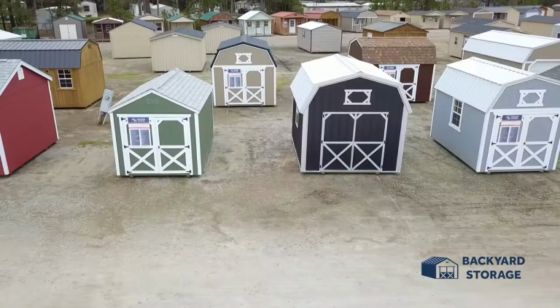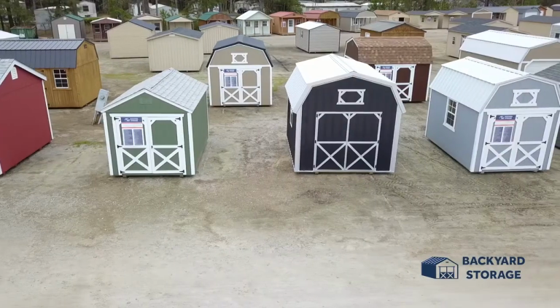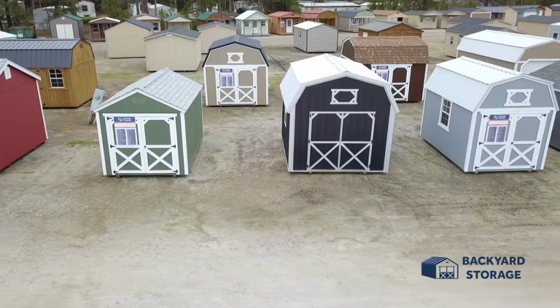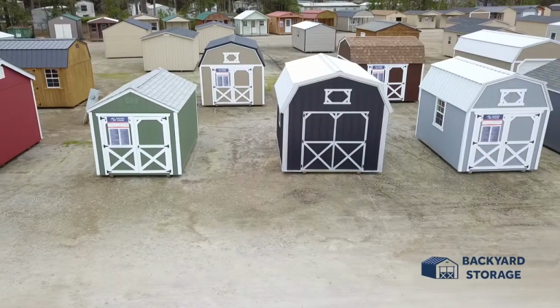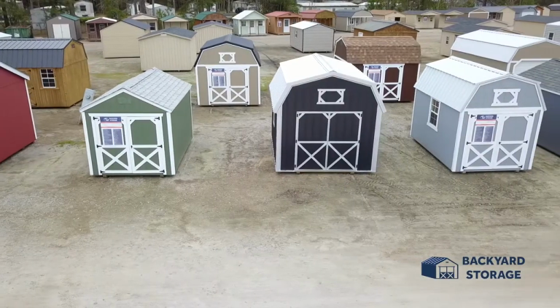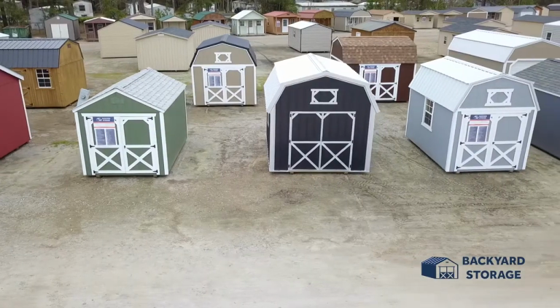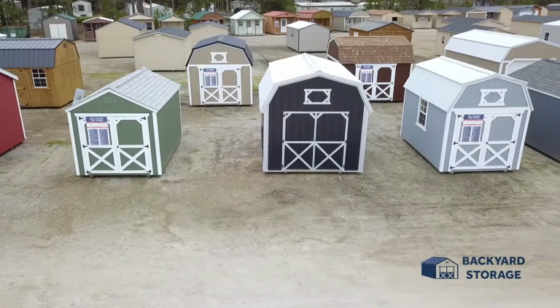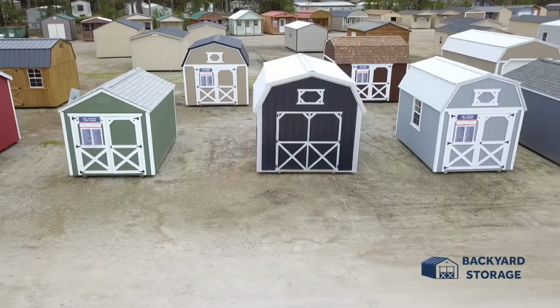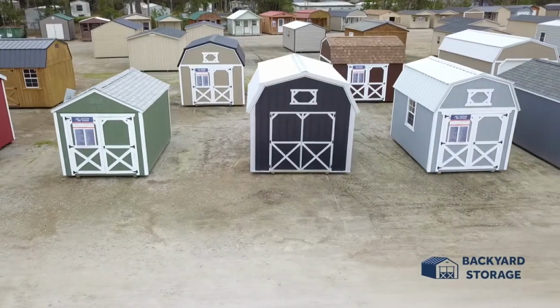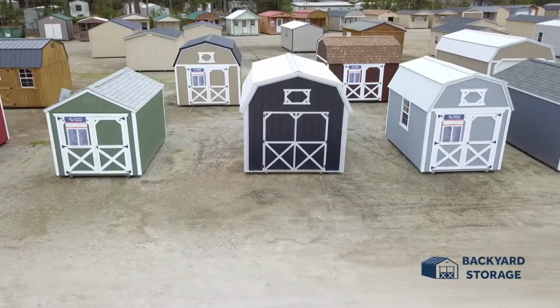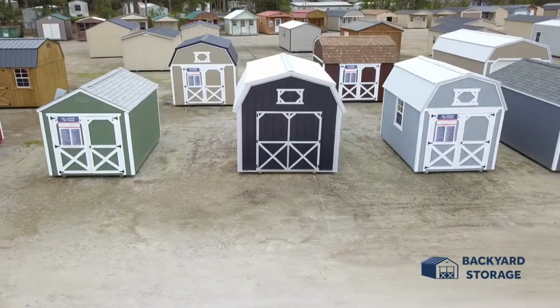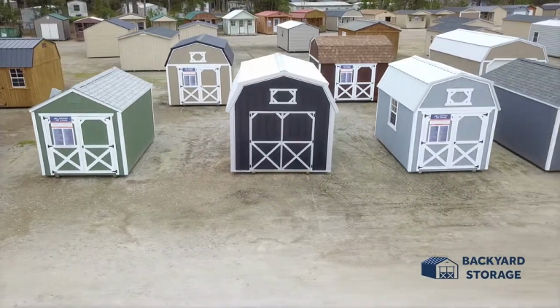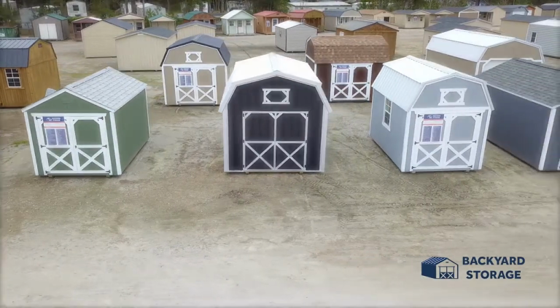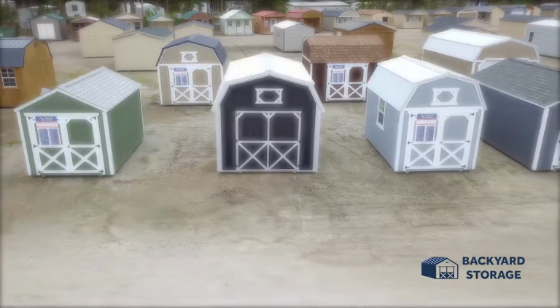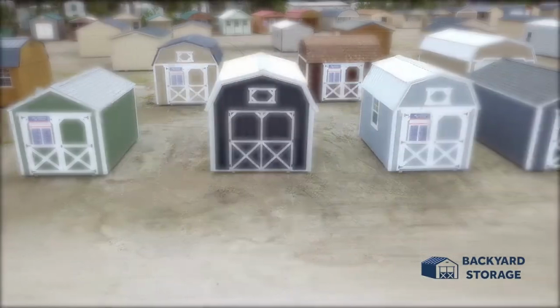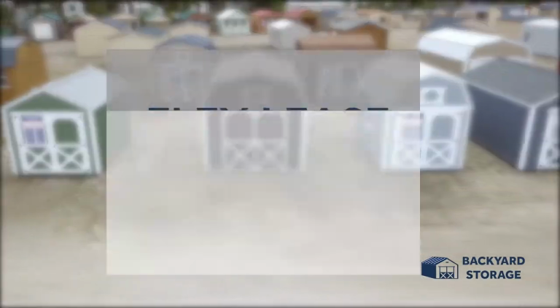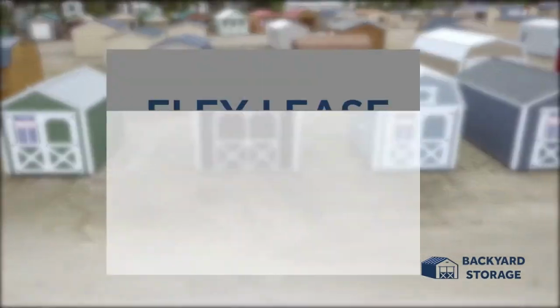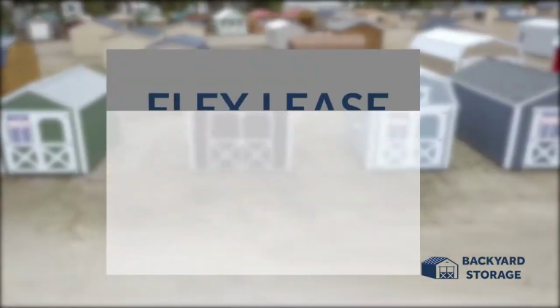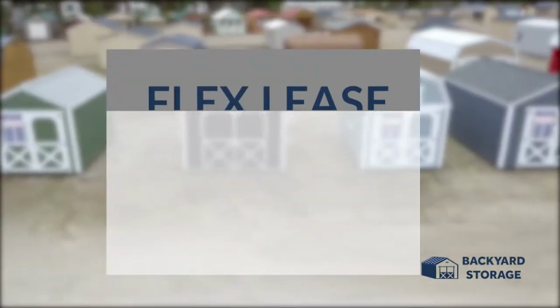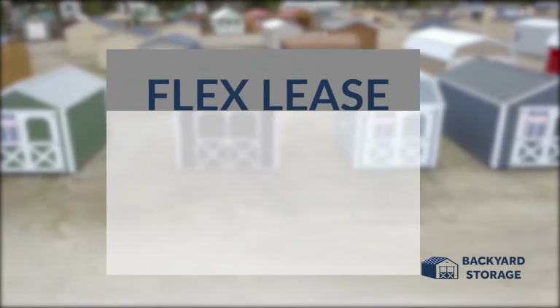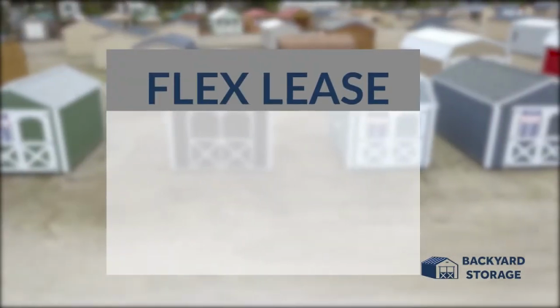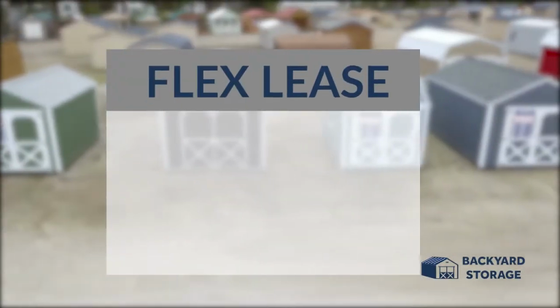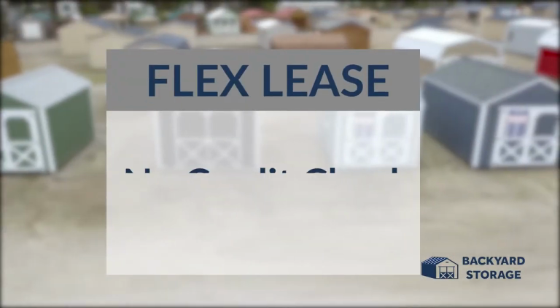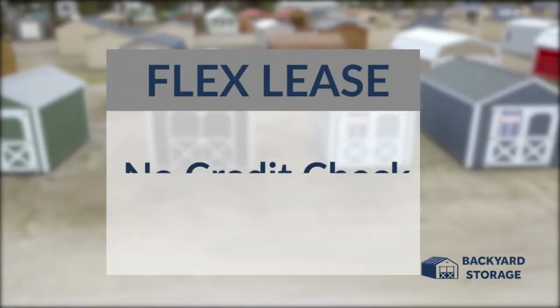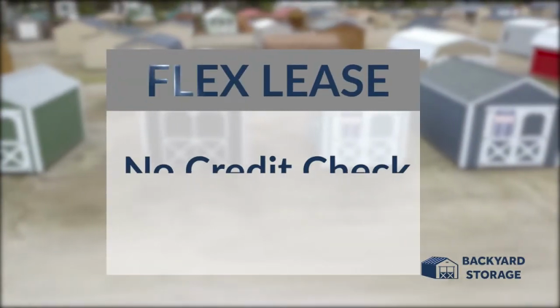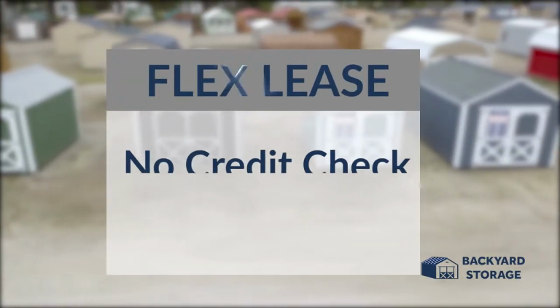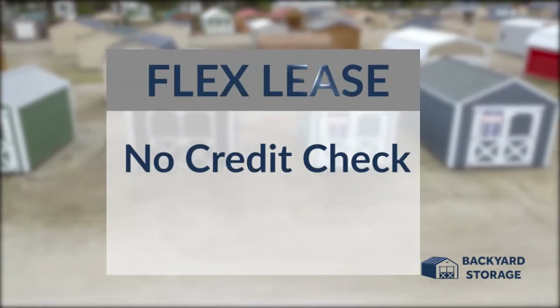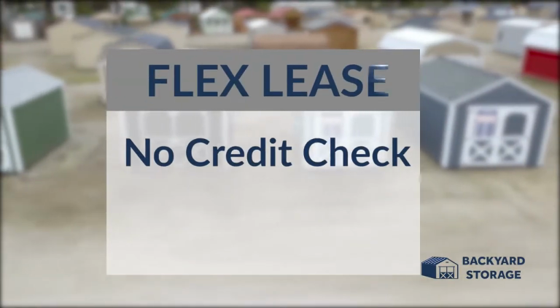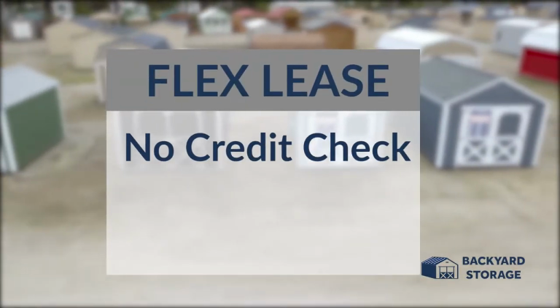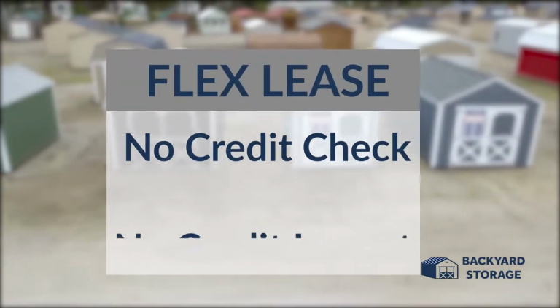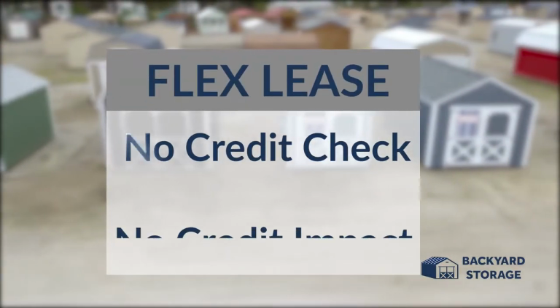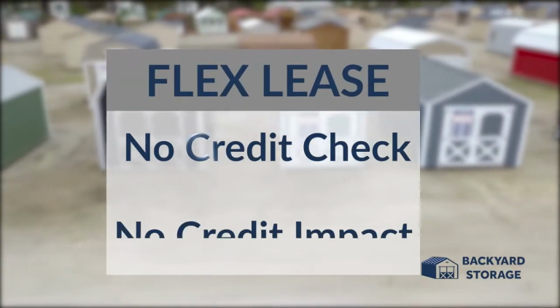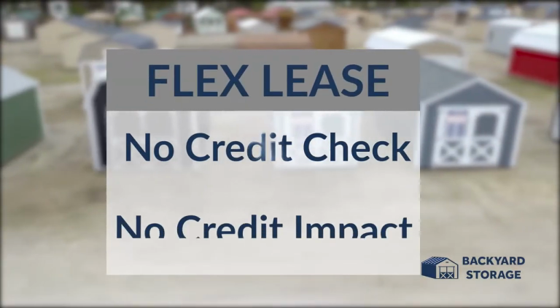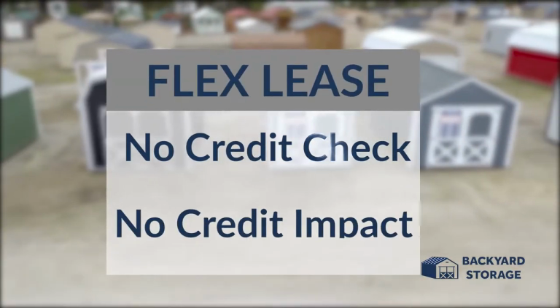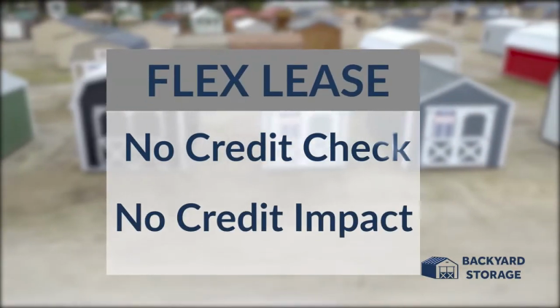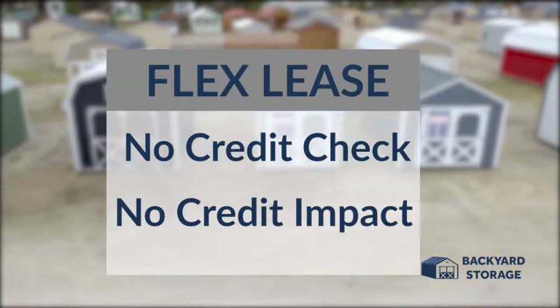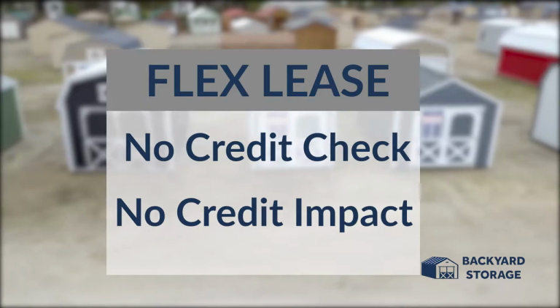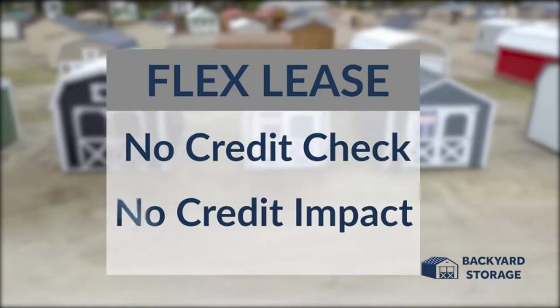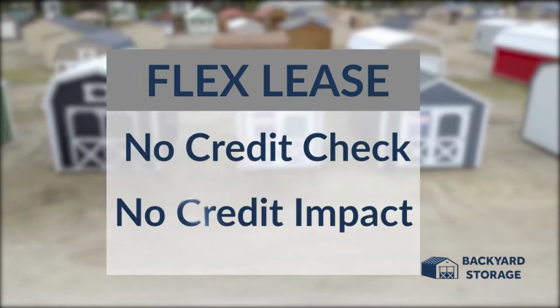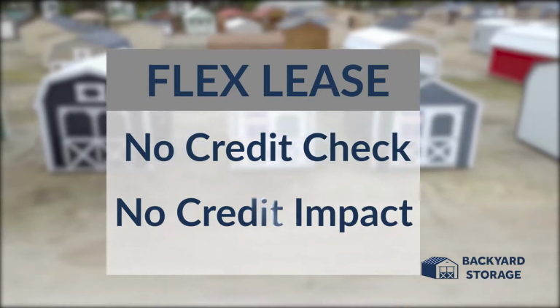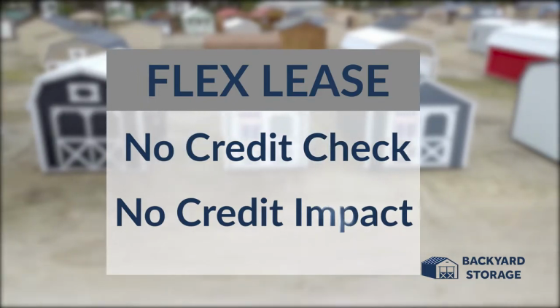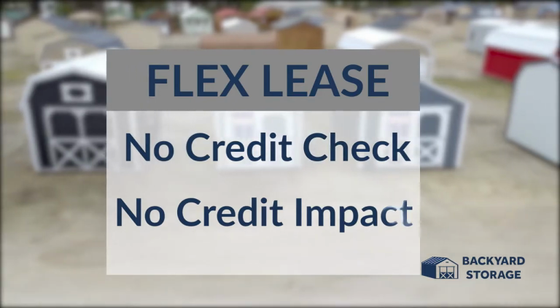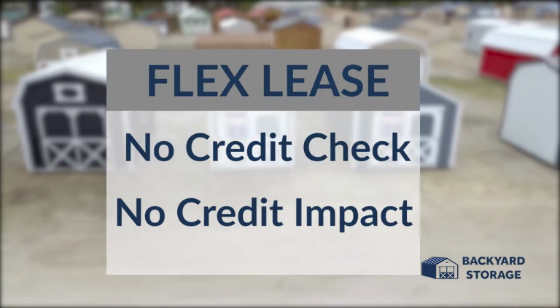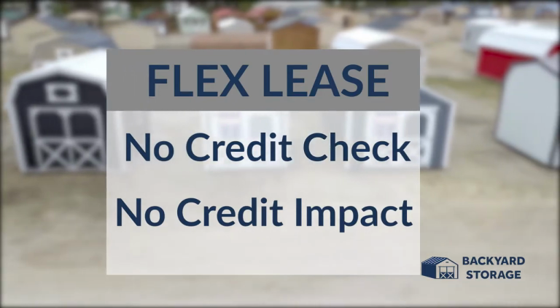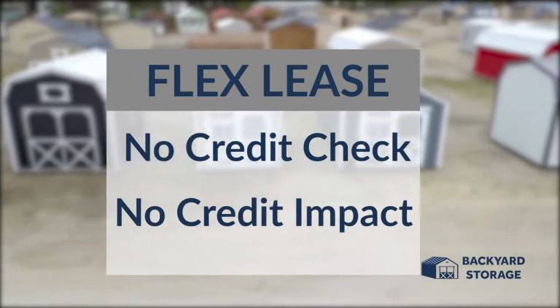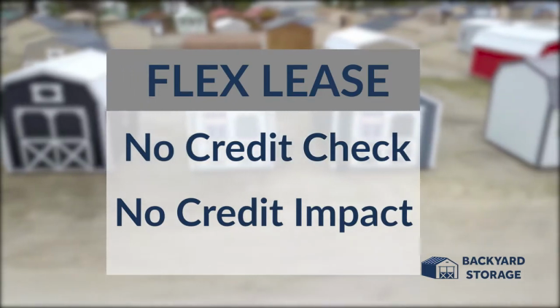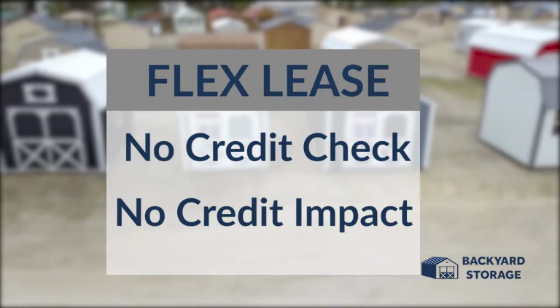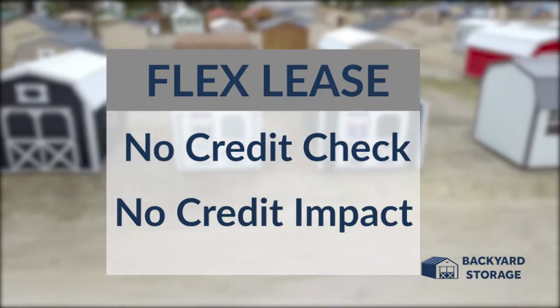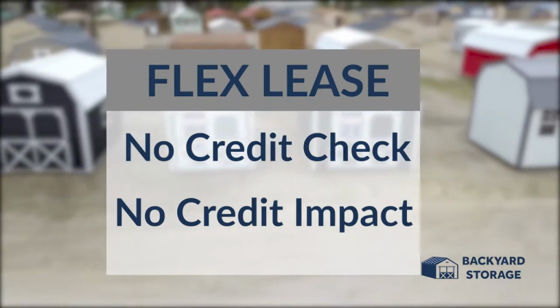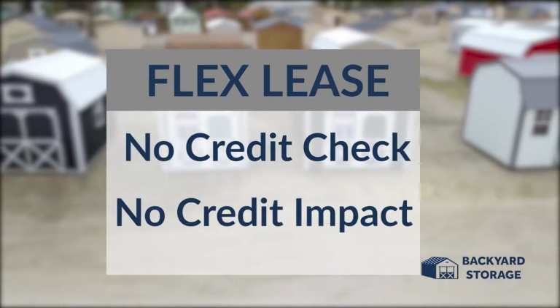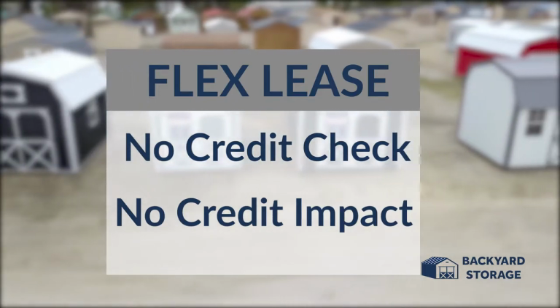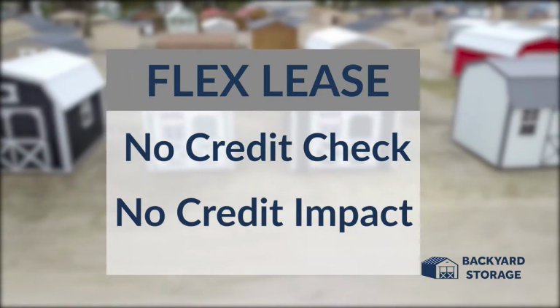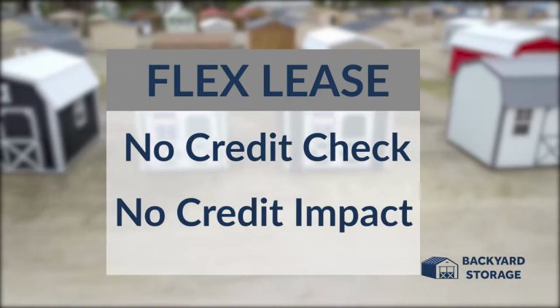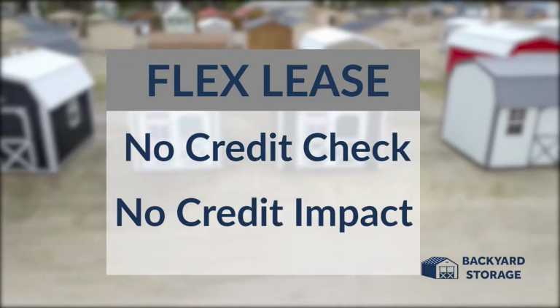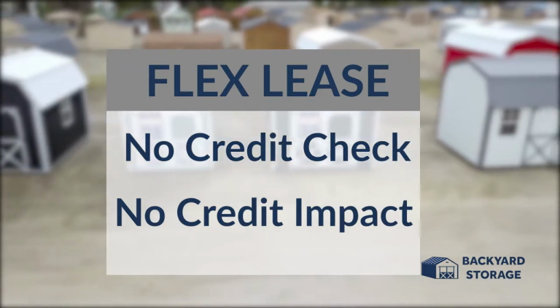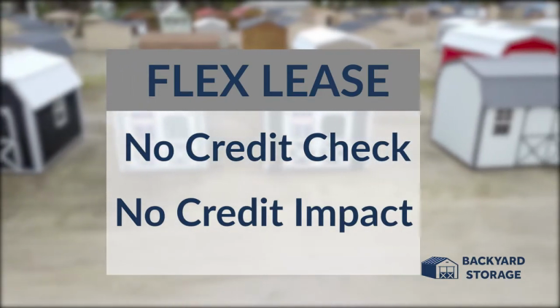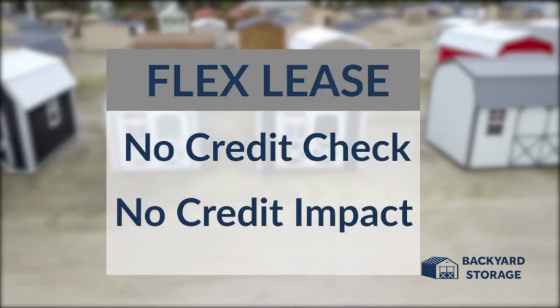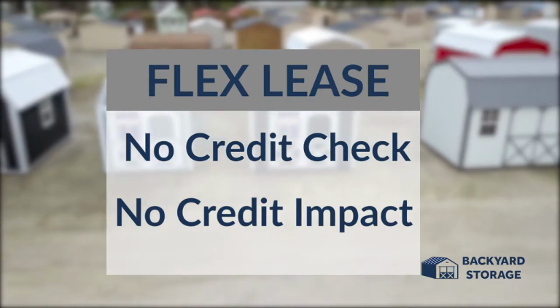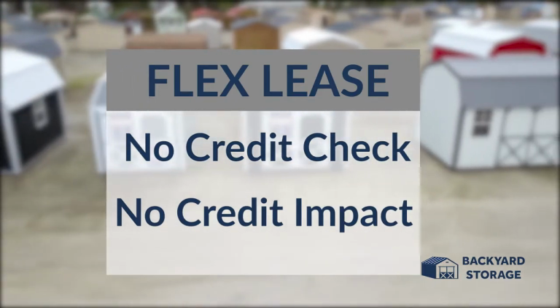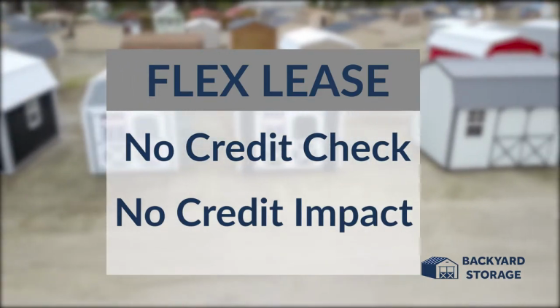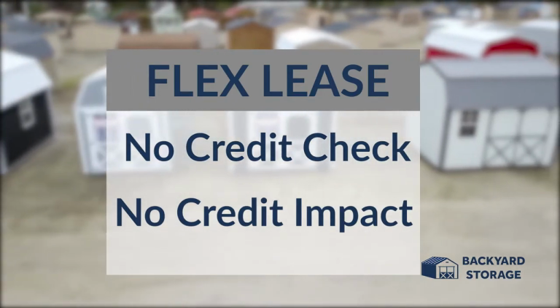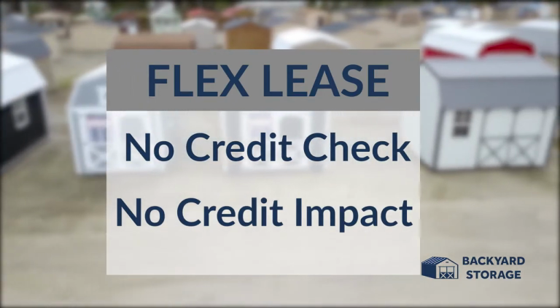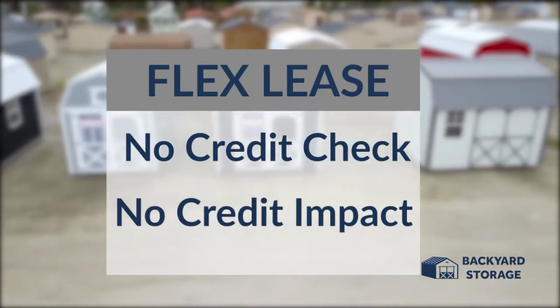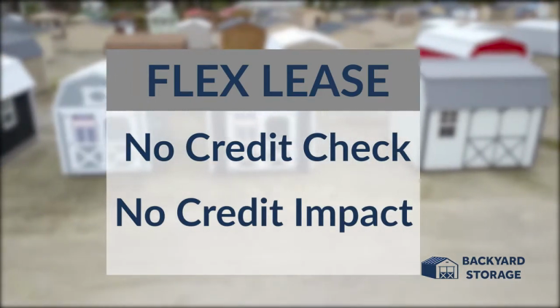With several purchasing options, including our no credit check, no credit impact flex leasing, we have a payment plan to fit any budget.